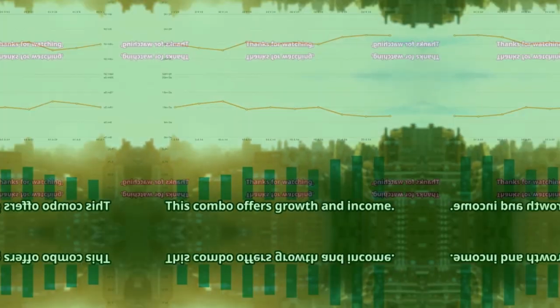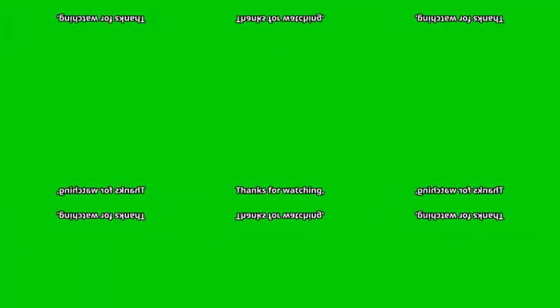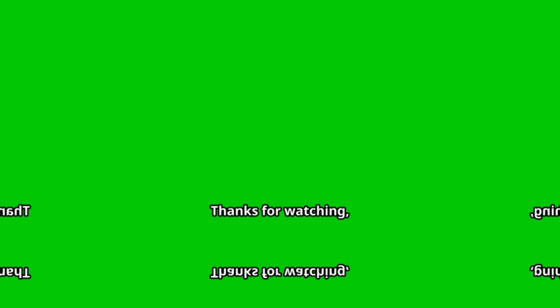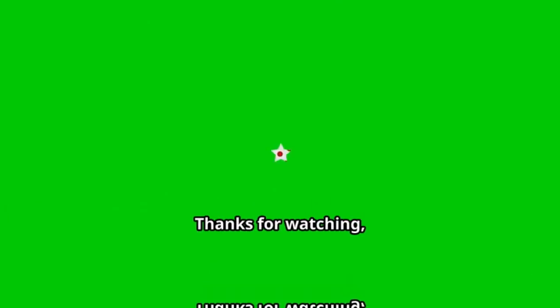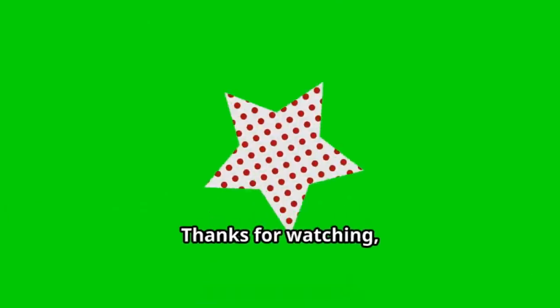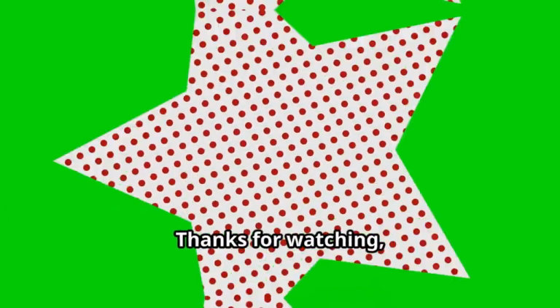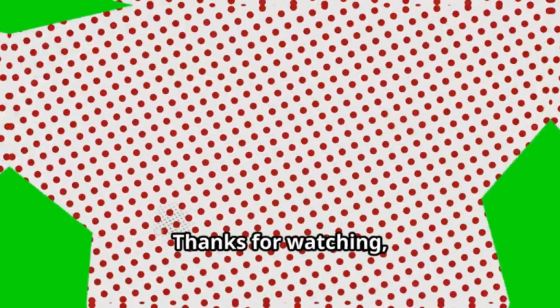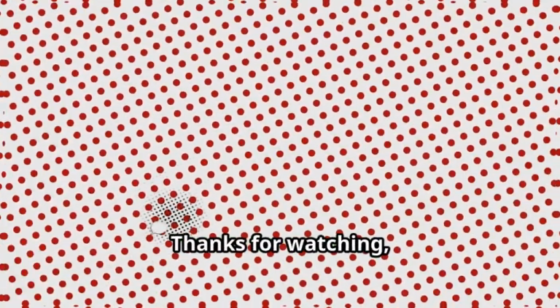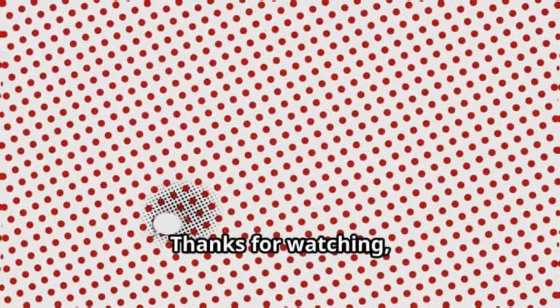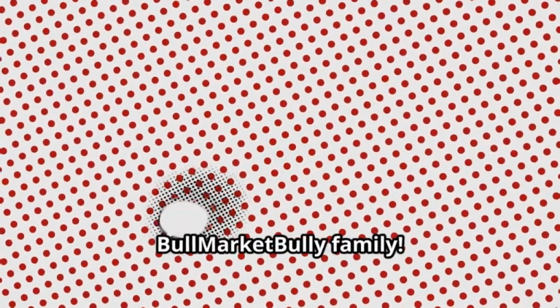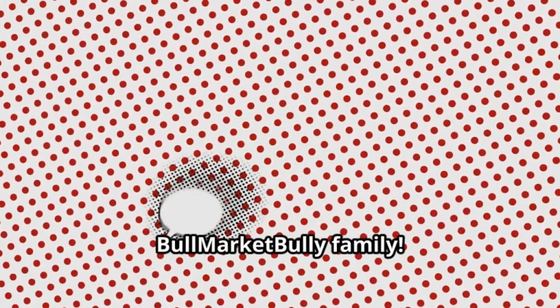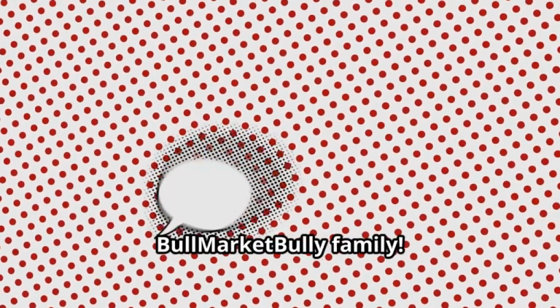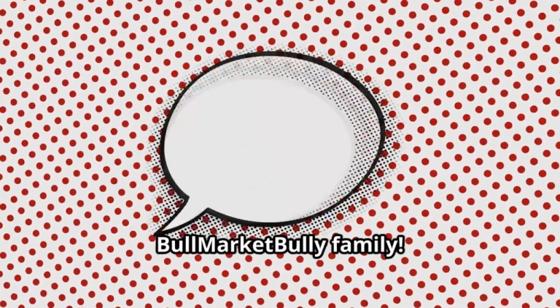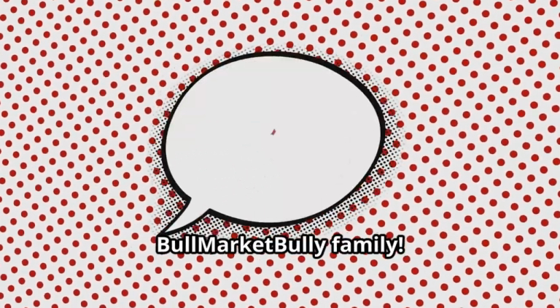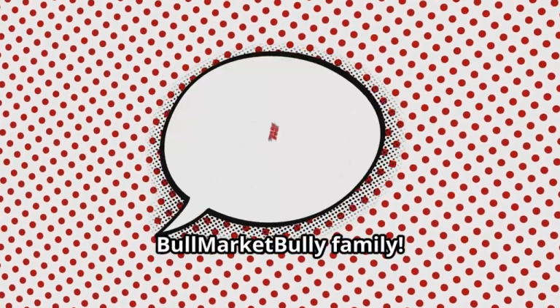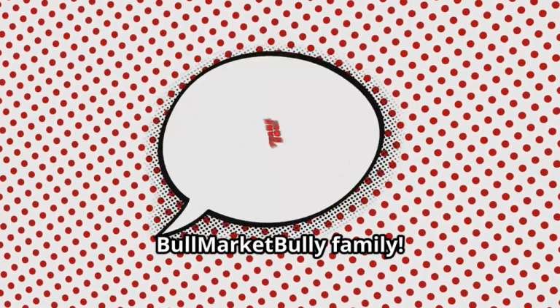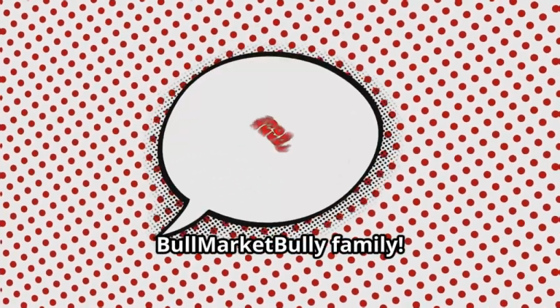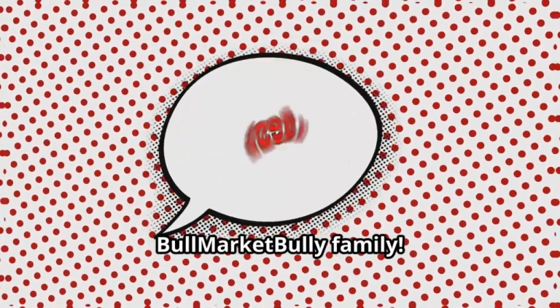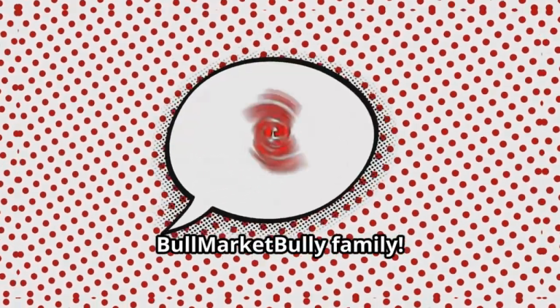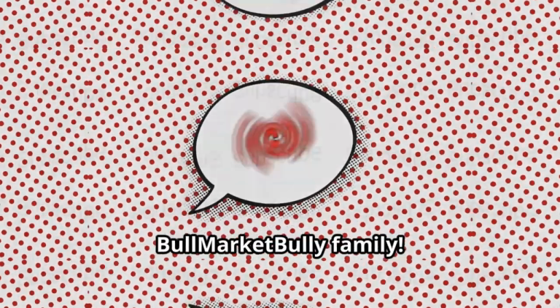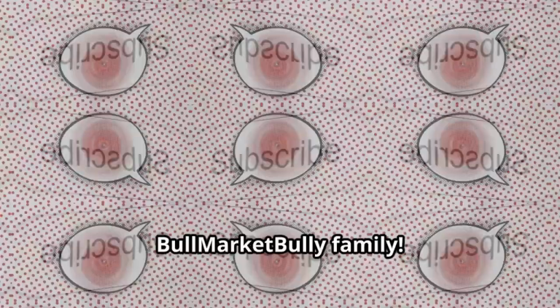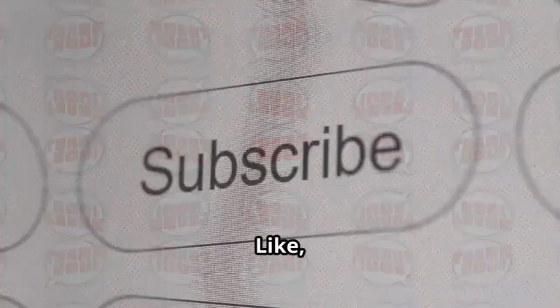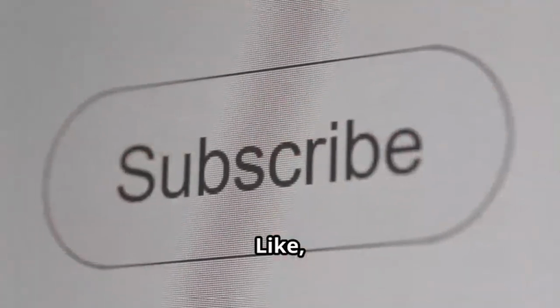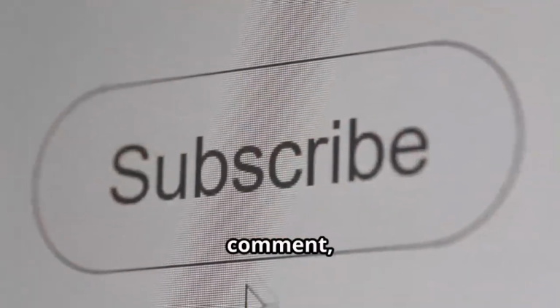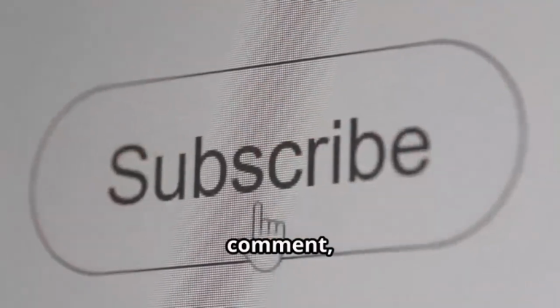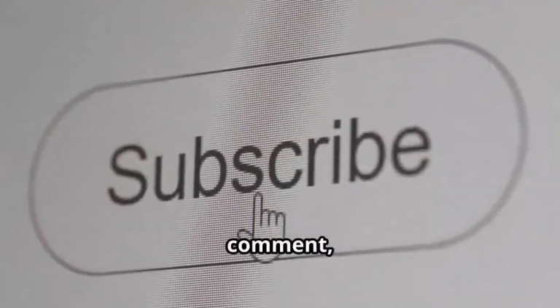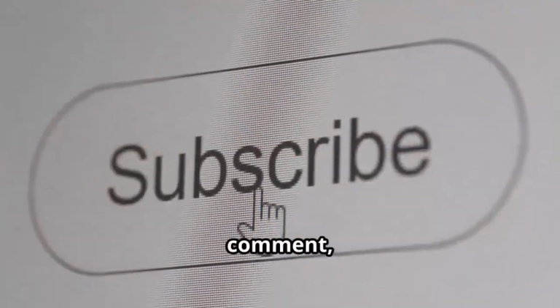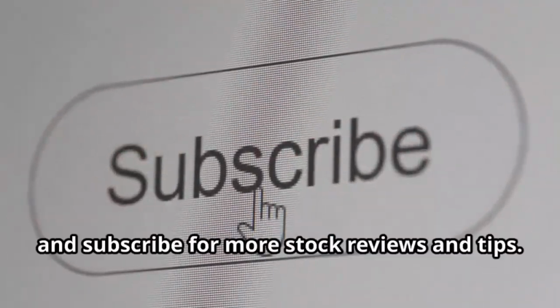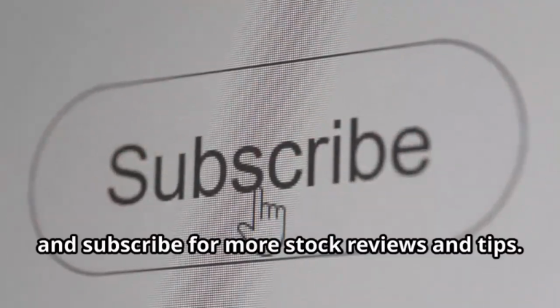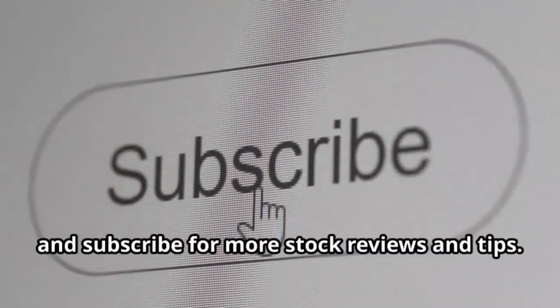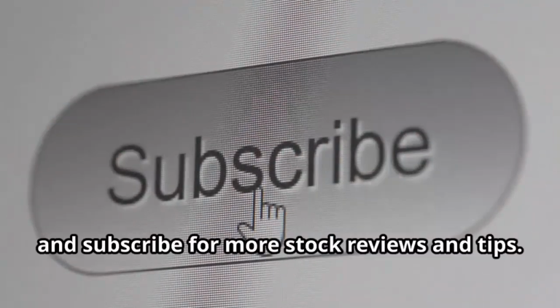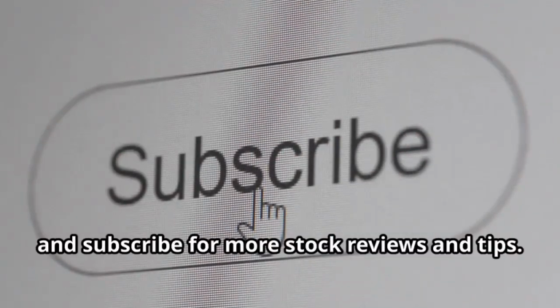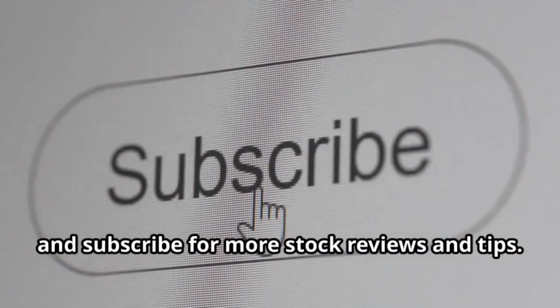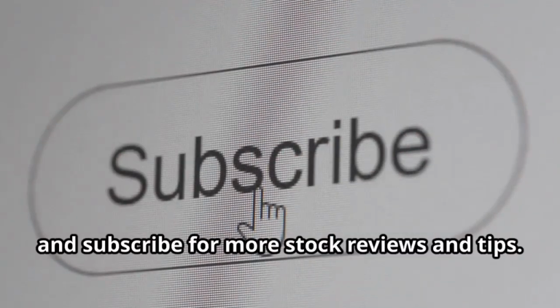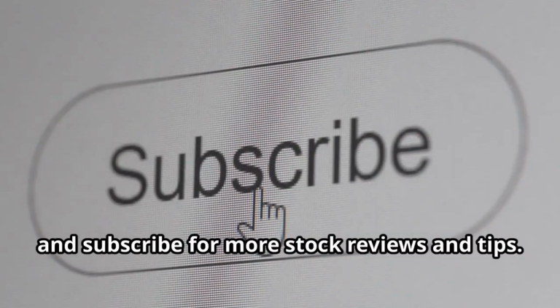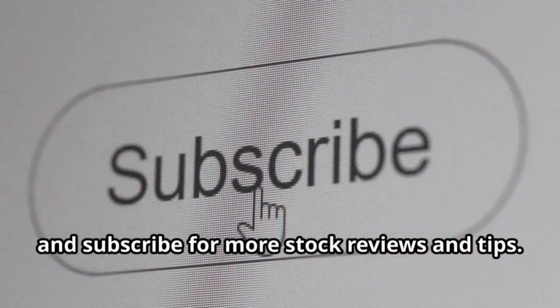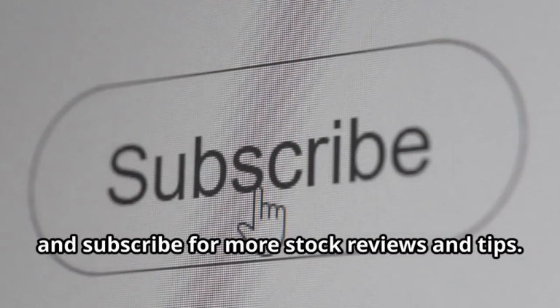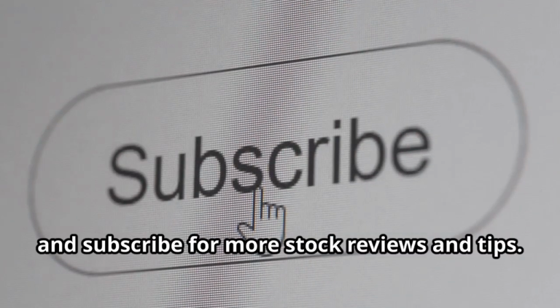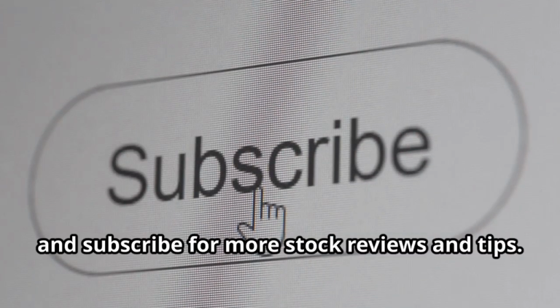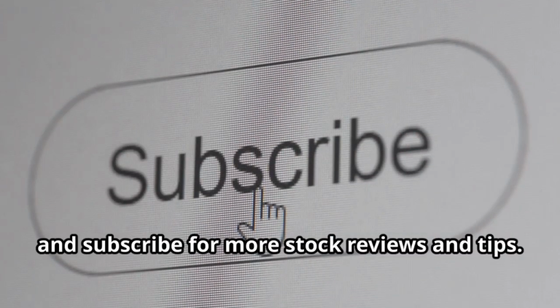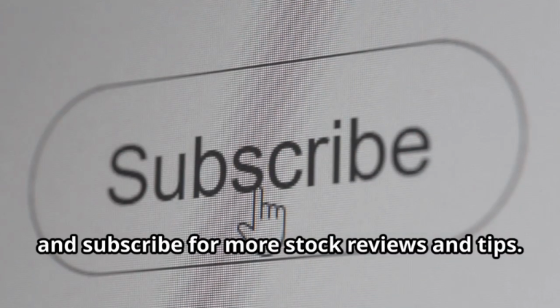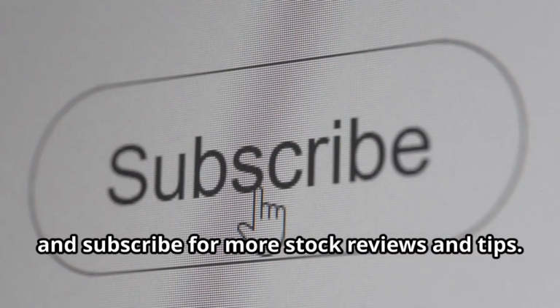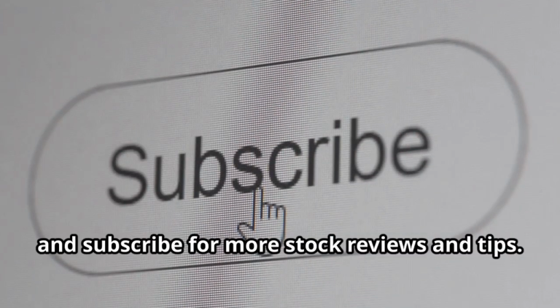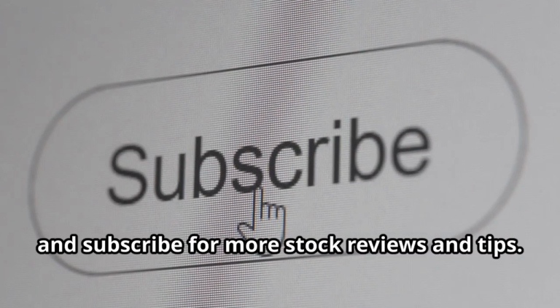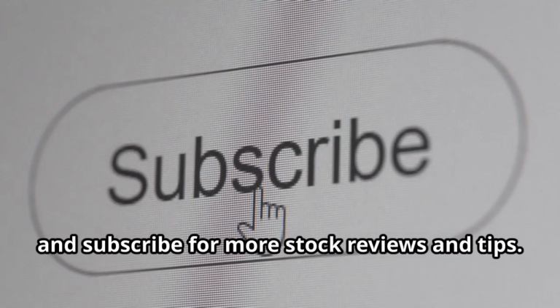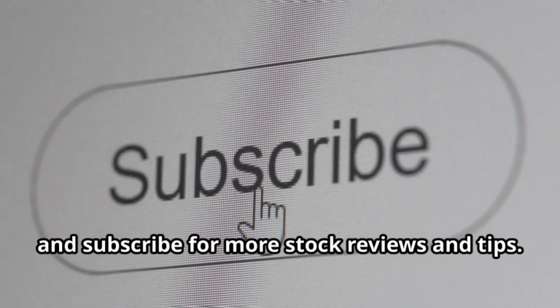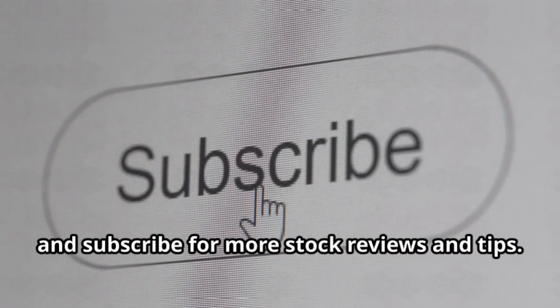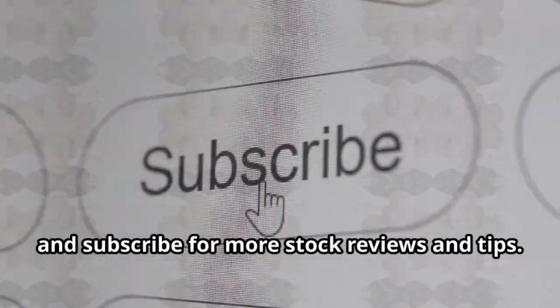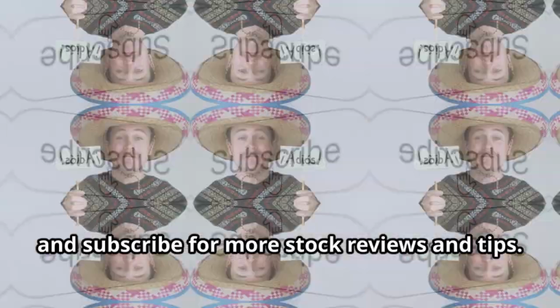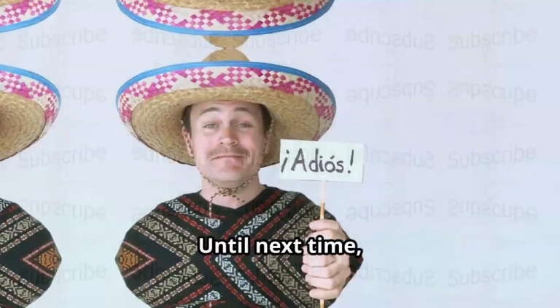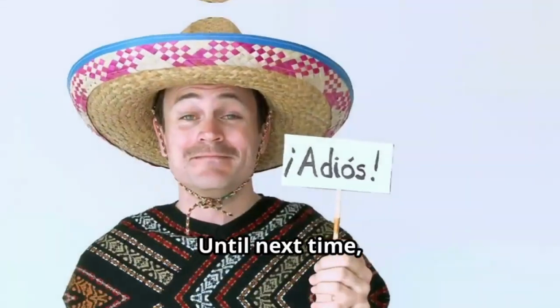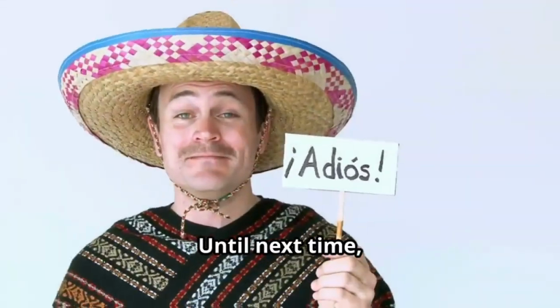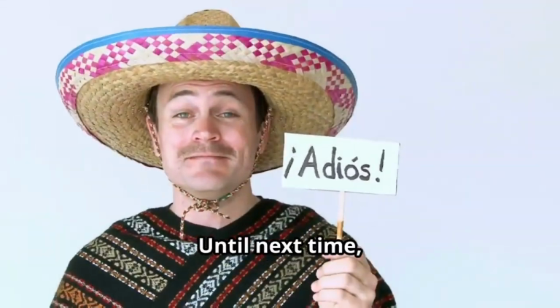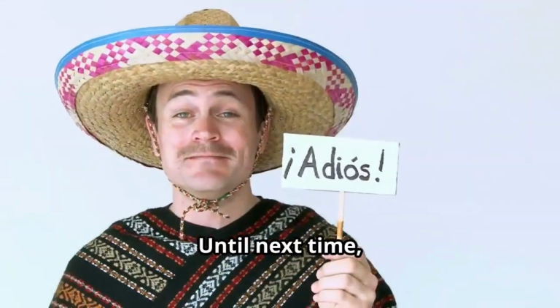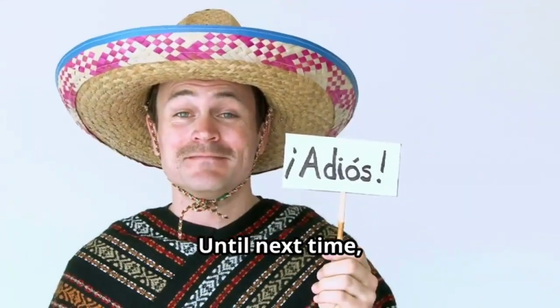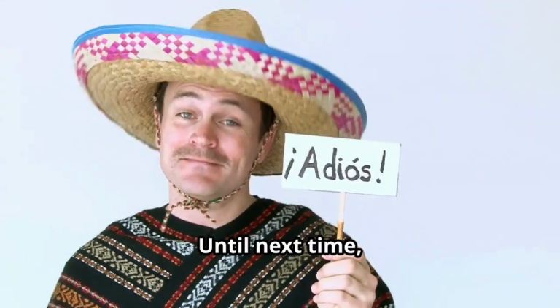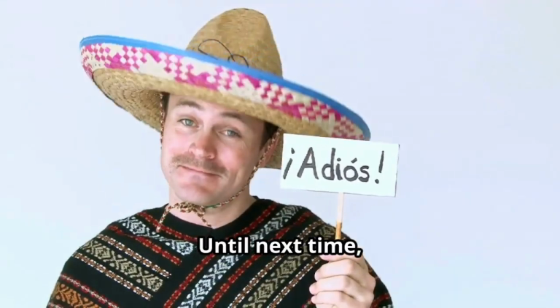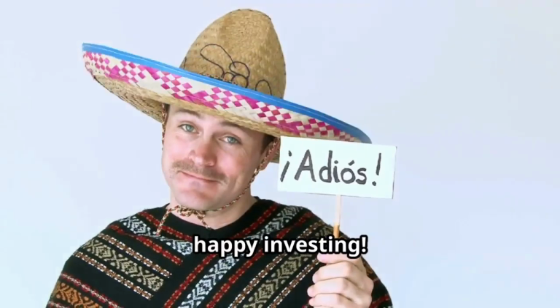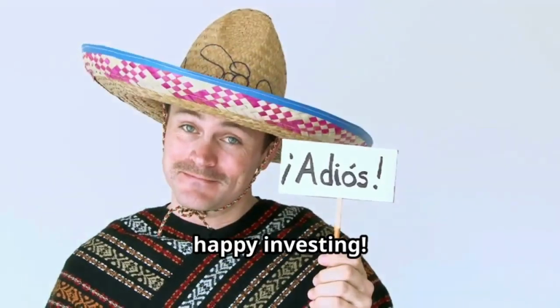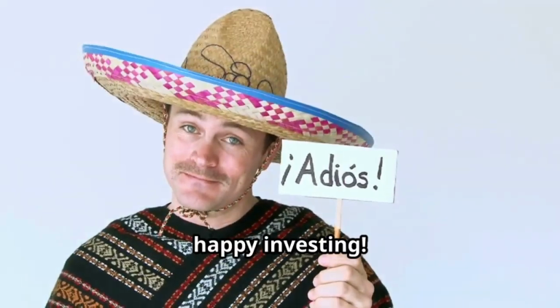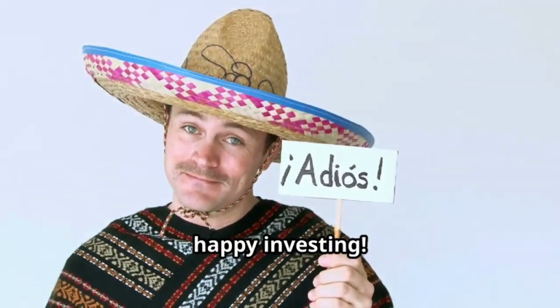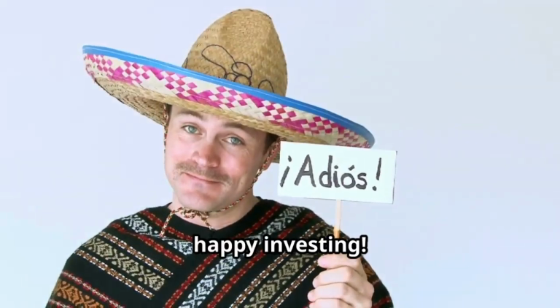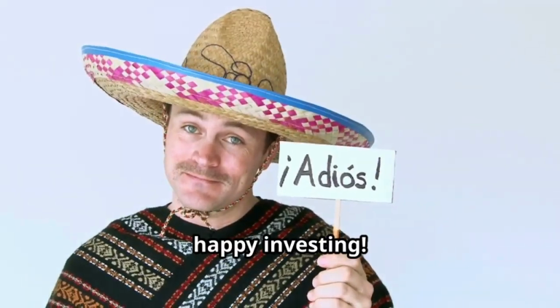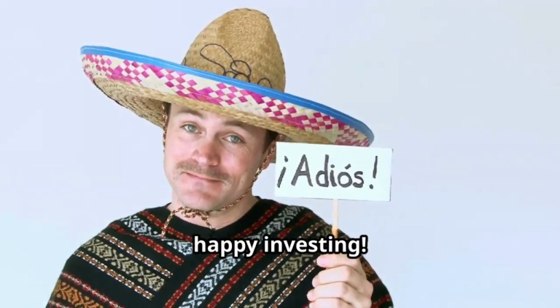Thanks for watching, Bull Market Bully family! Like, comment, and subscribe for more stock reviews and tips. Until next time, happy investing!